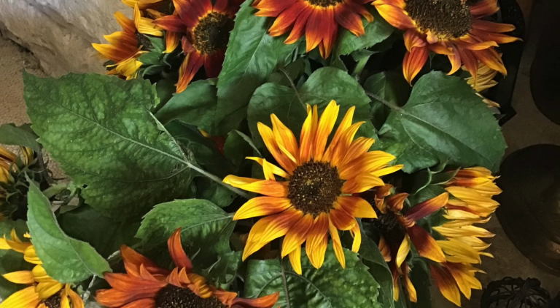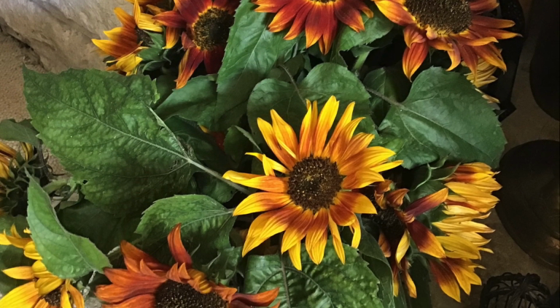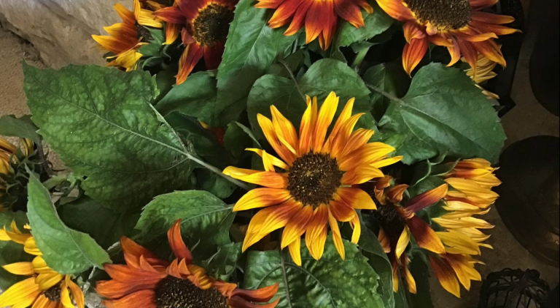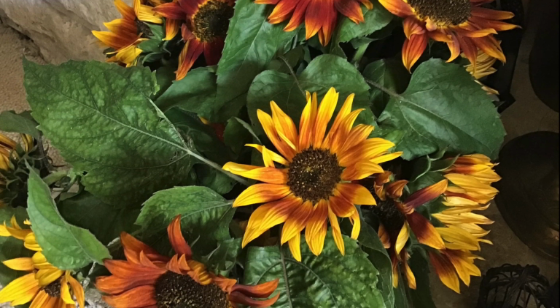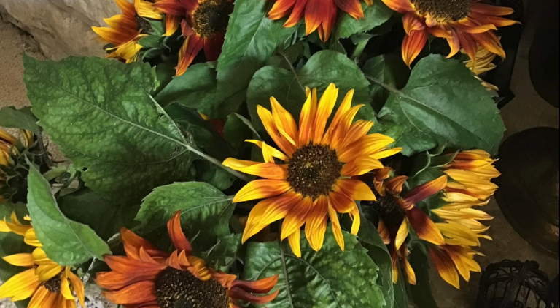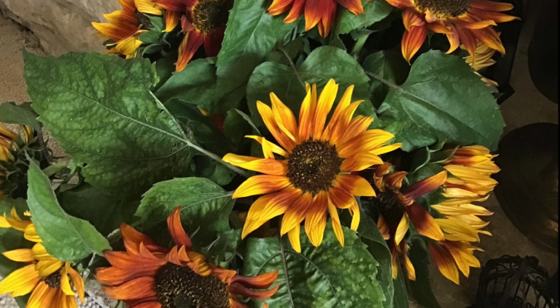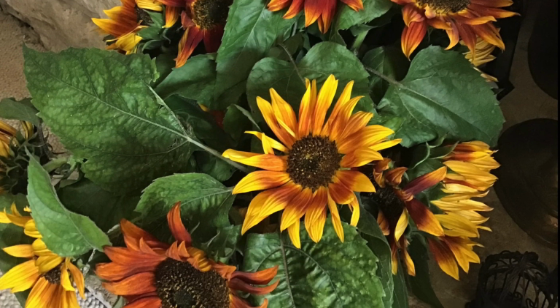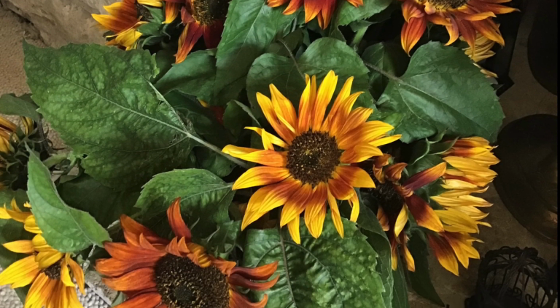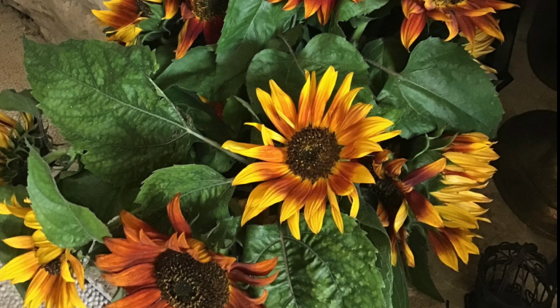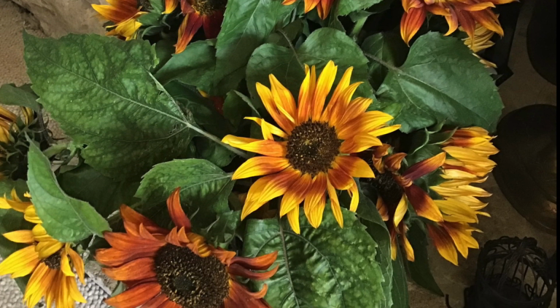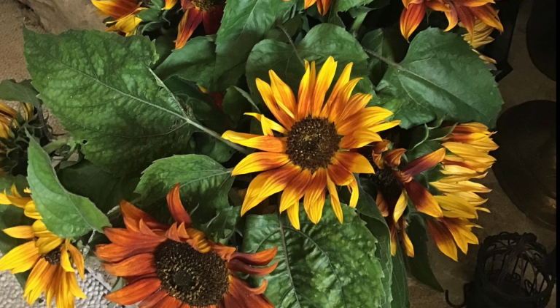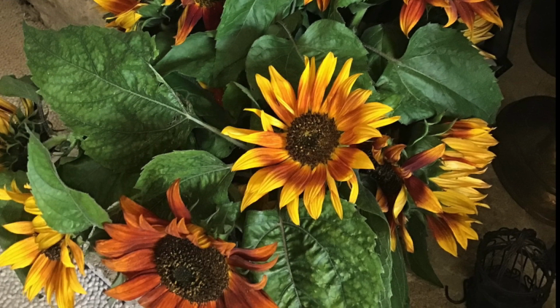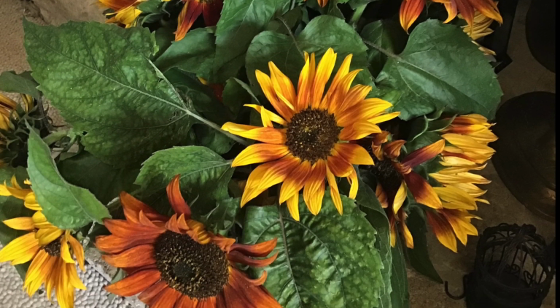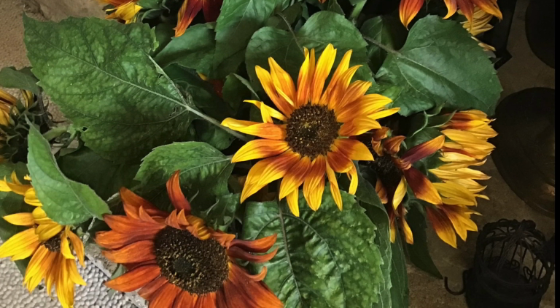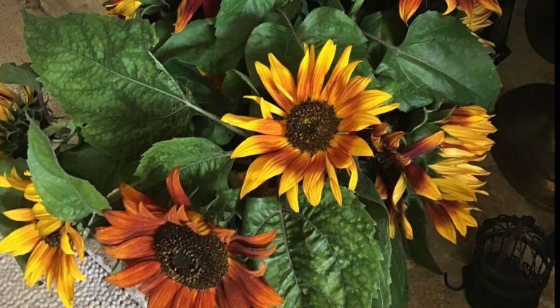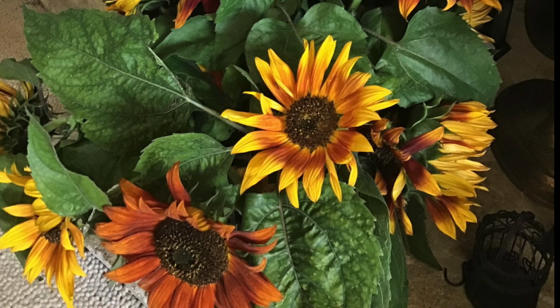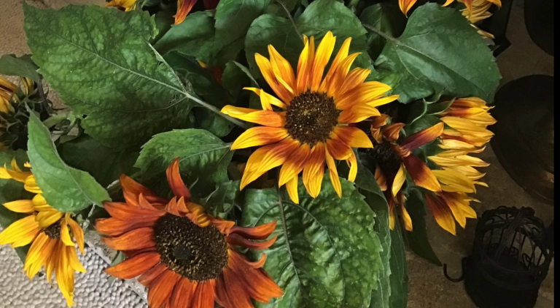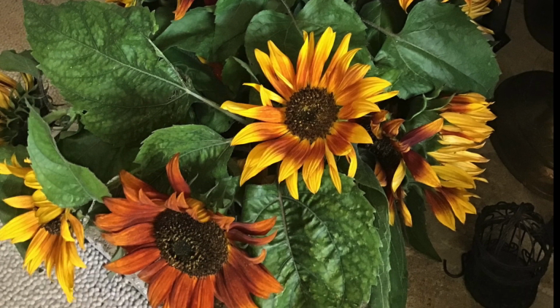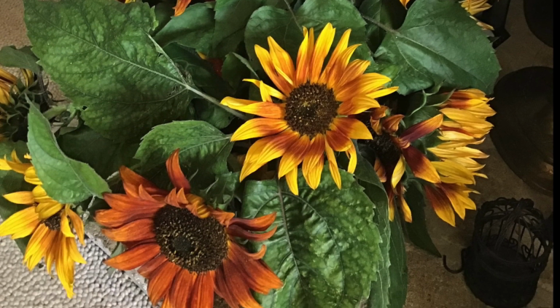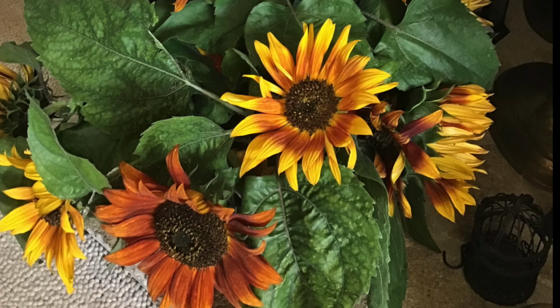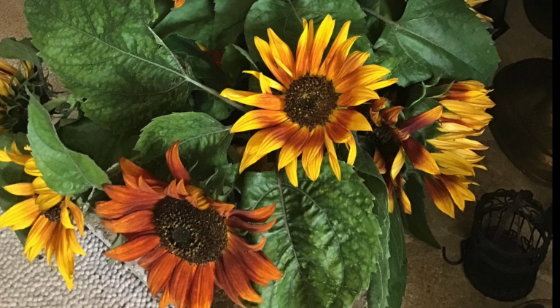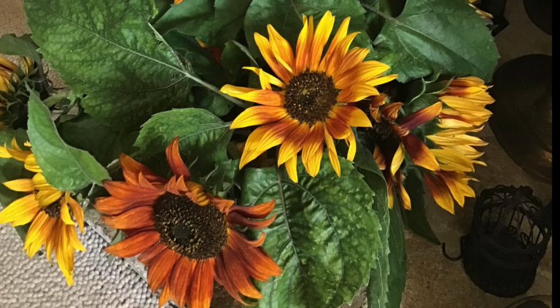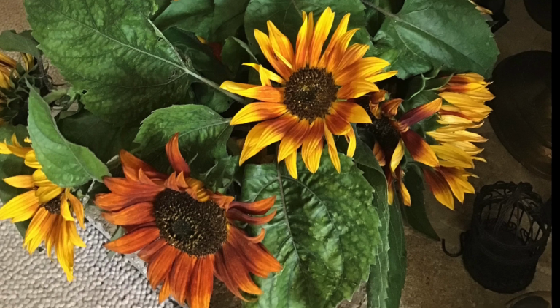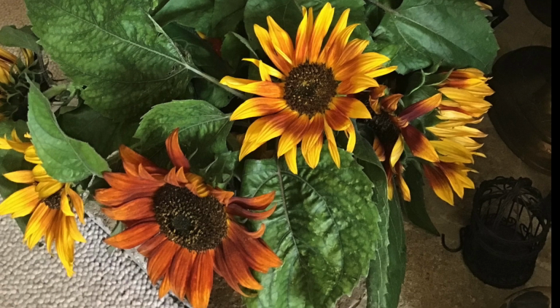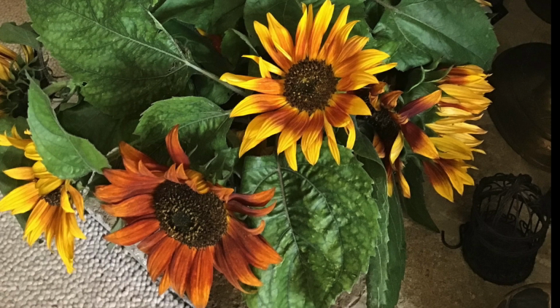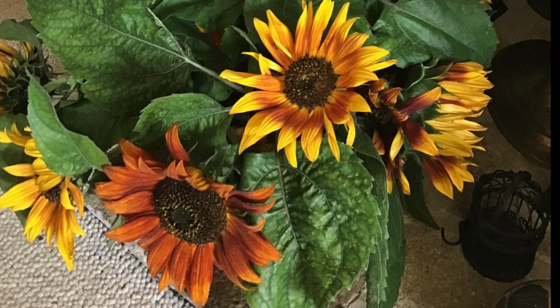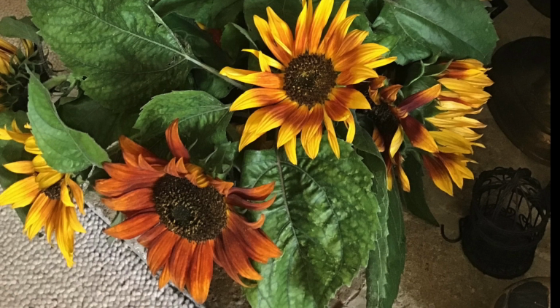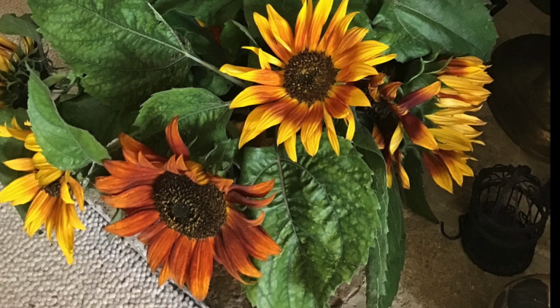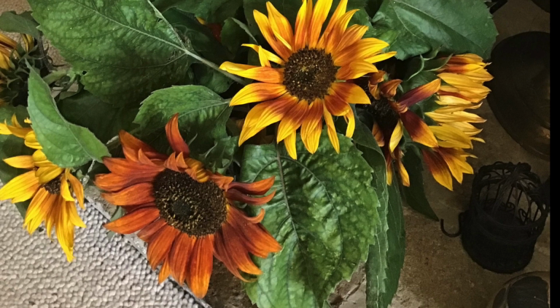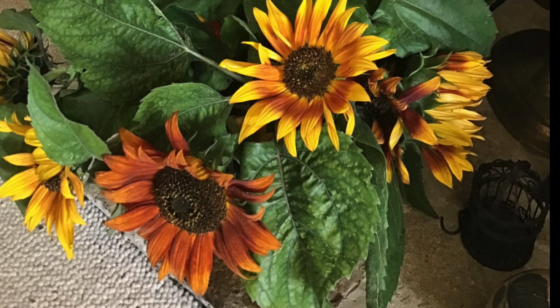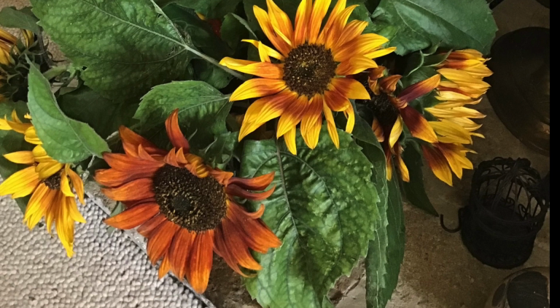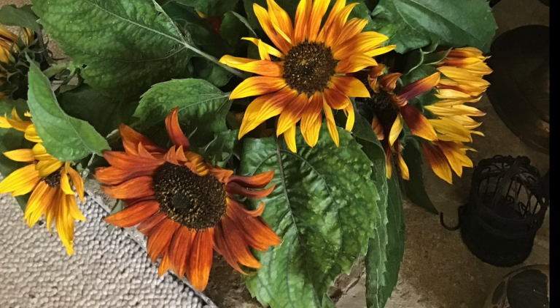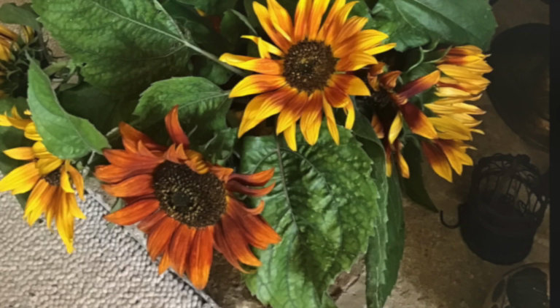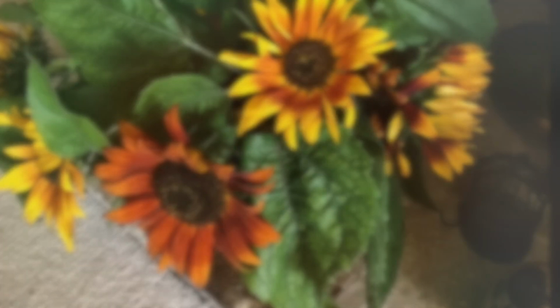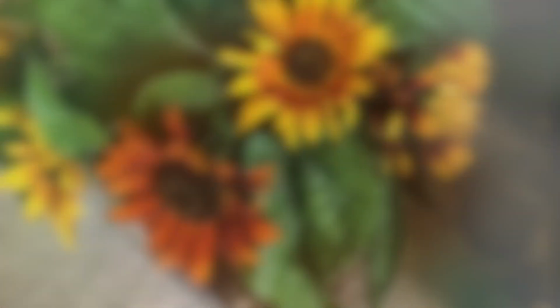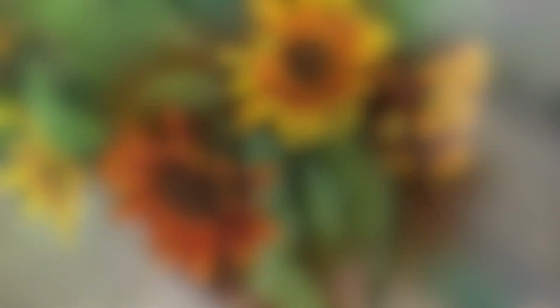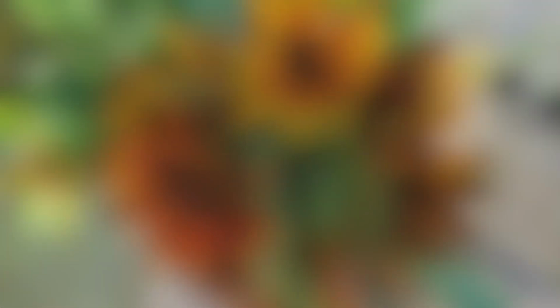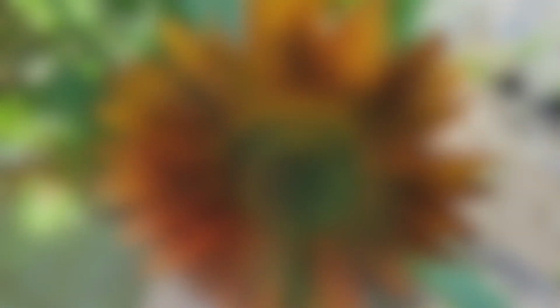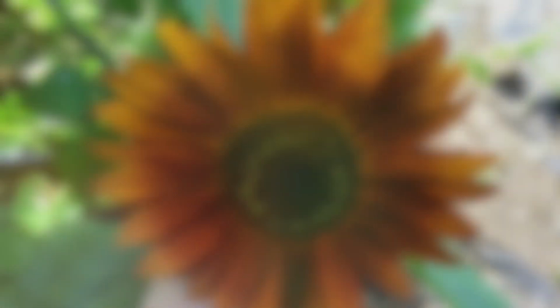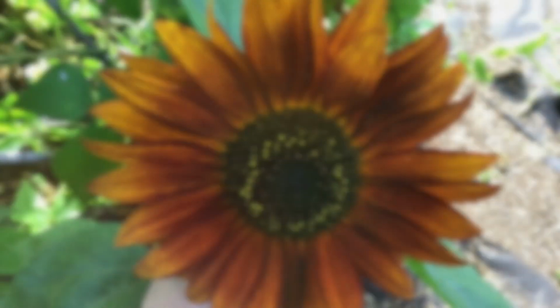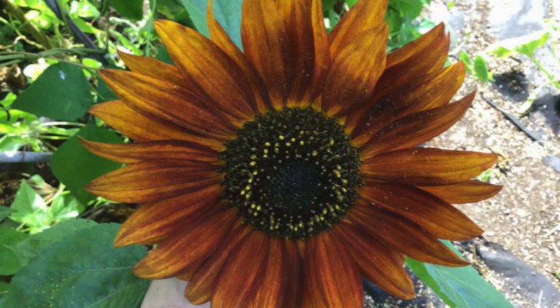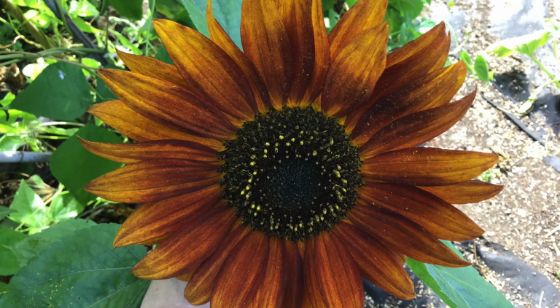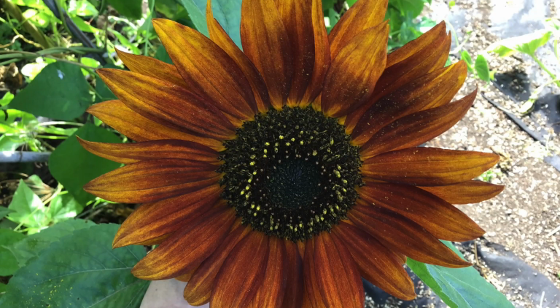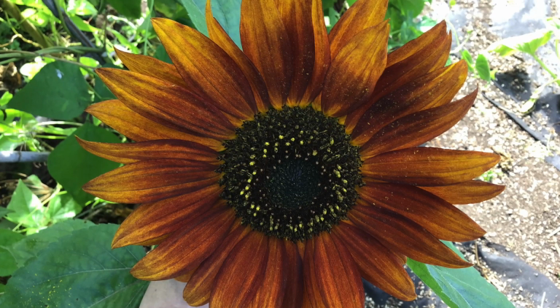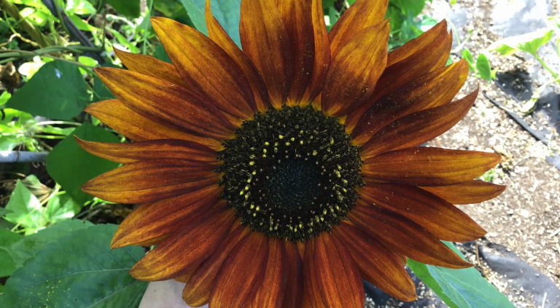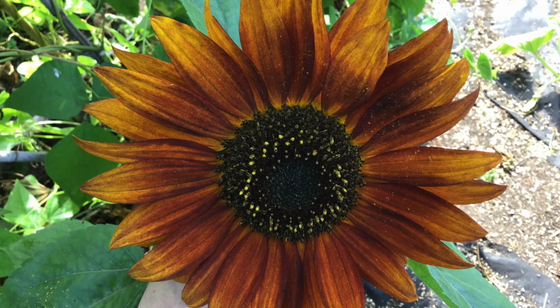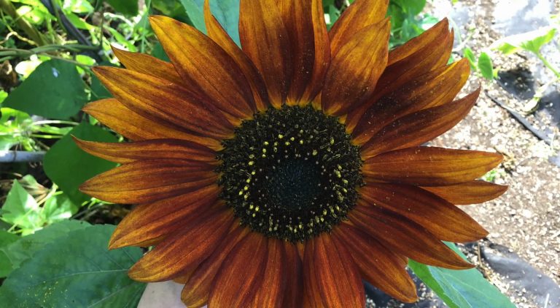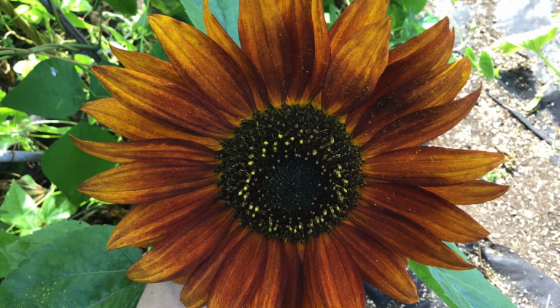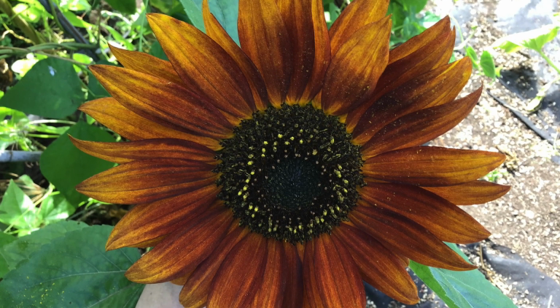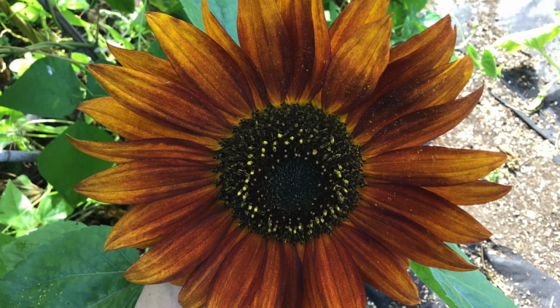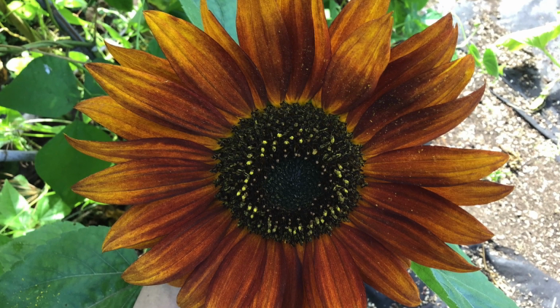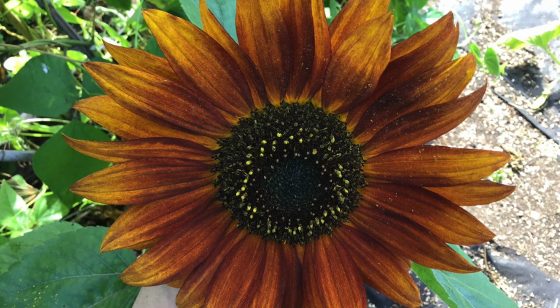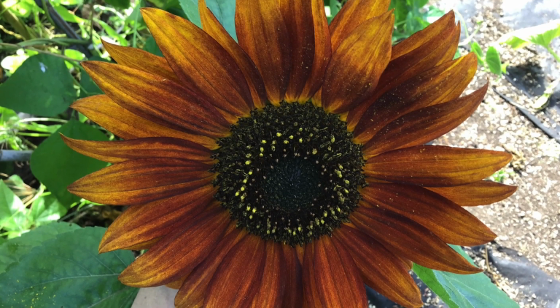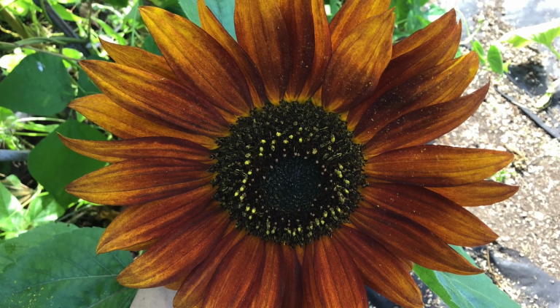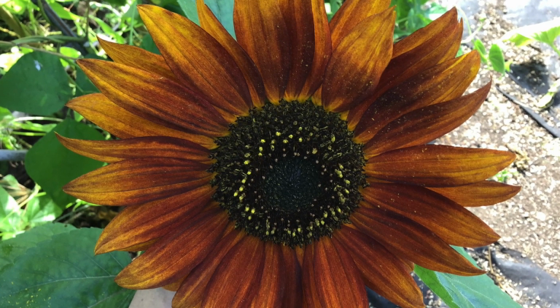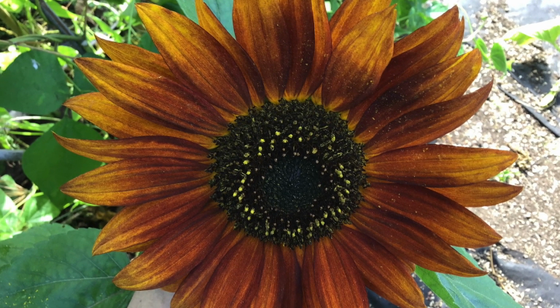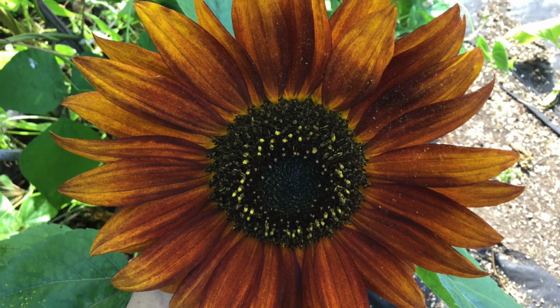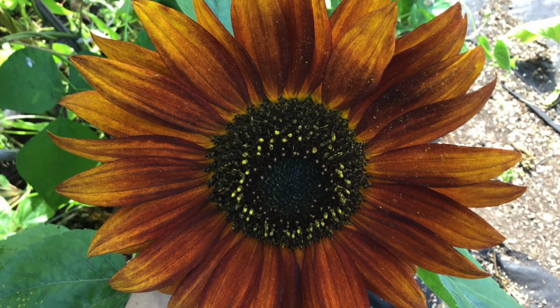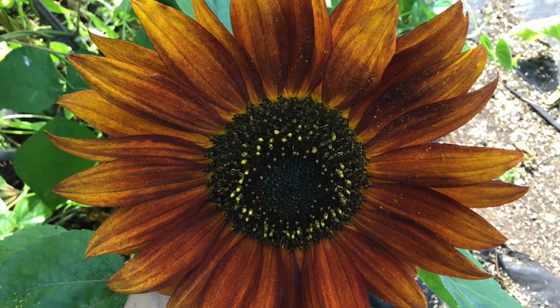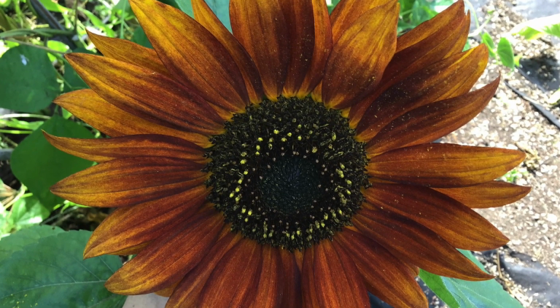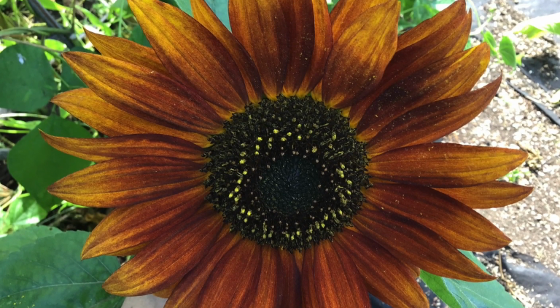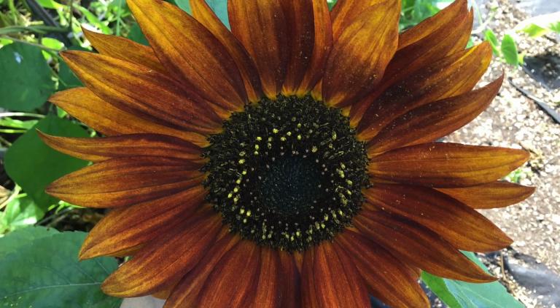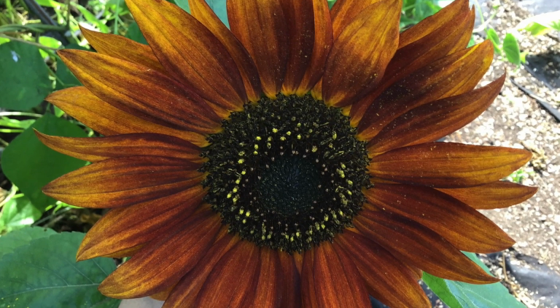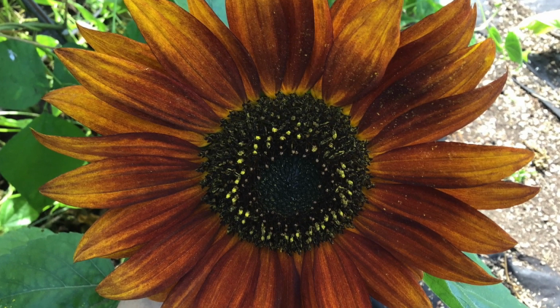Sunflowers are a wonderful representation of Native Americans' innovative use of native plants.